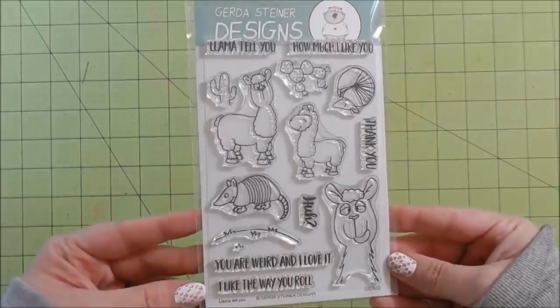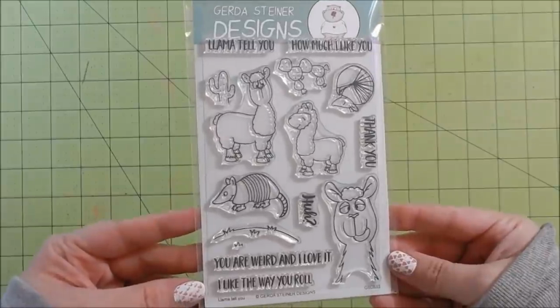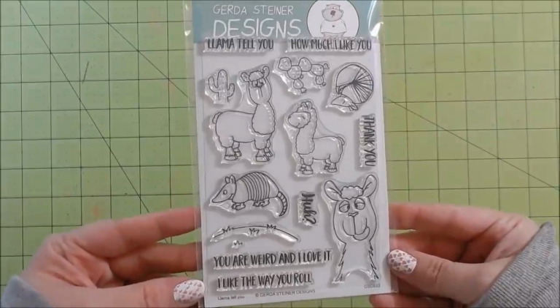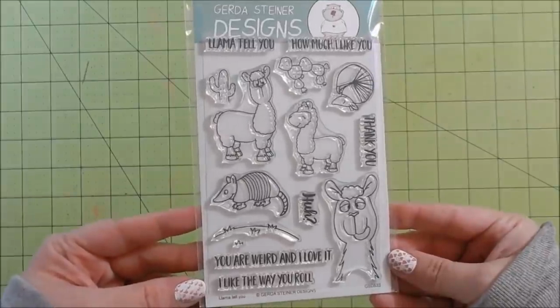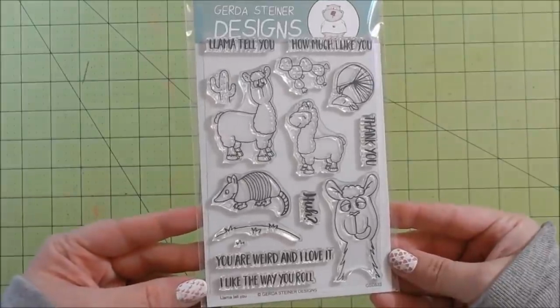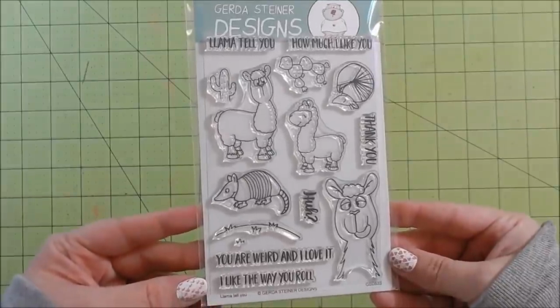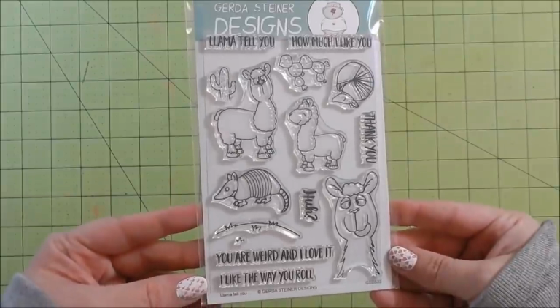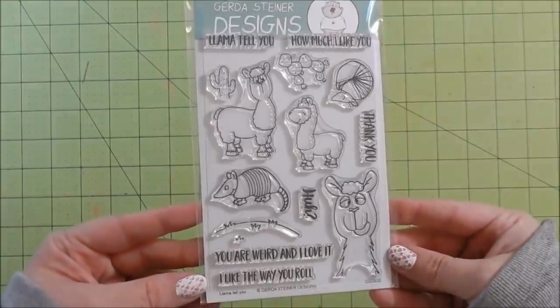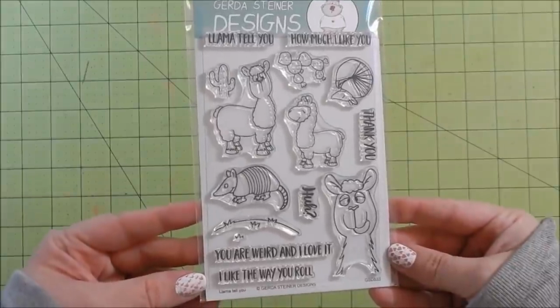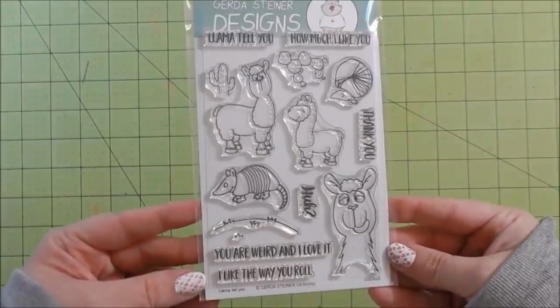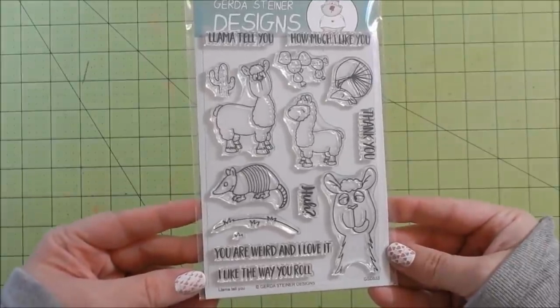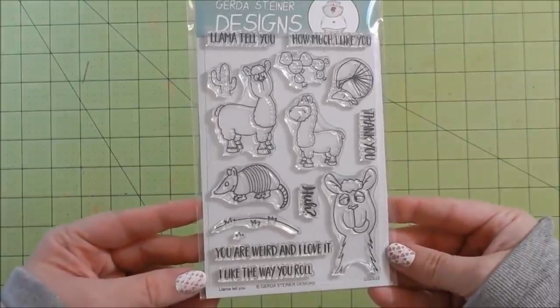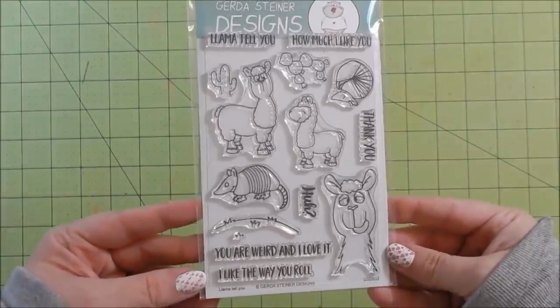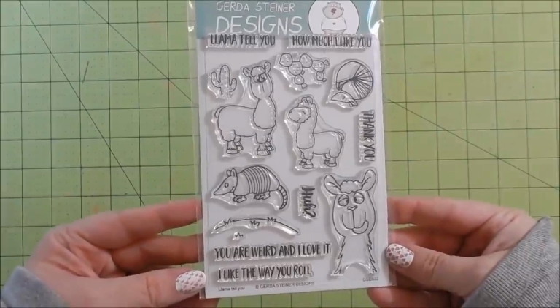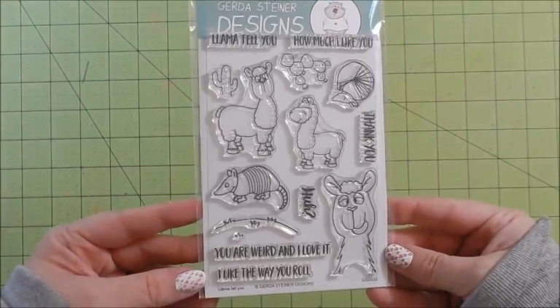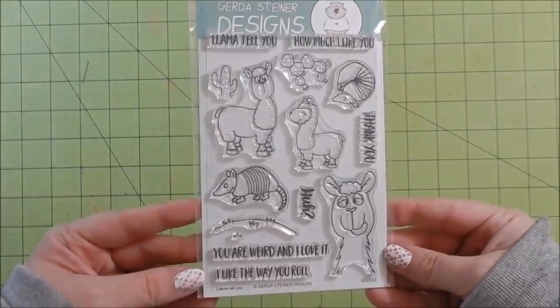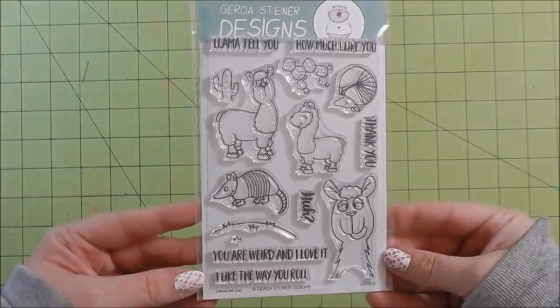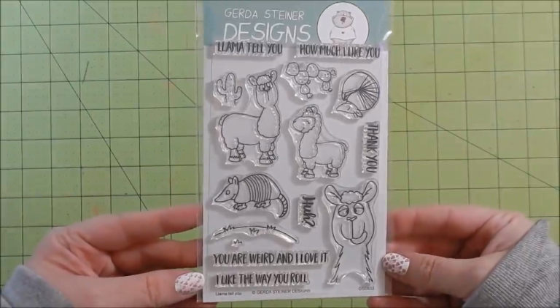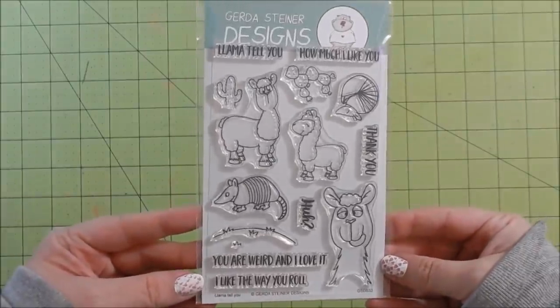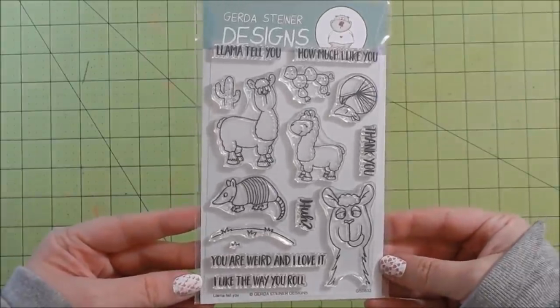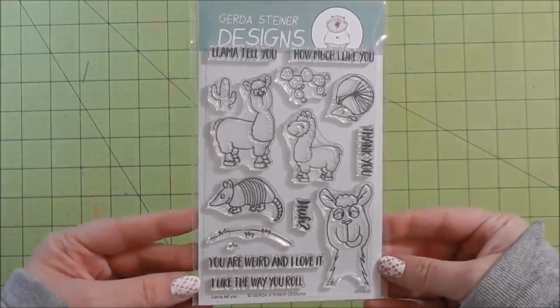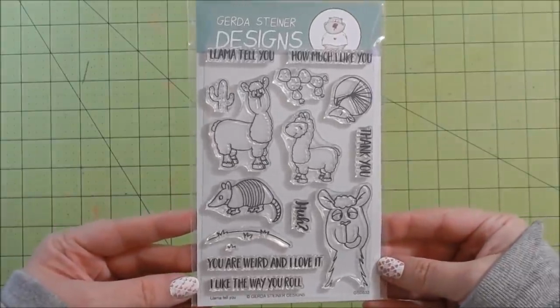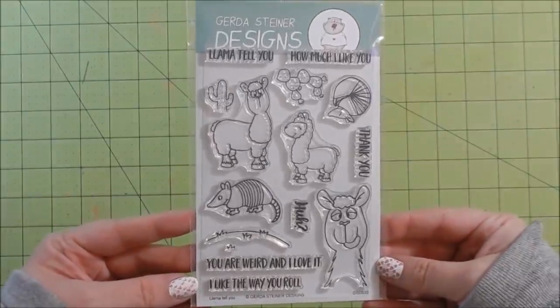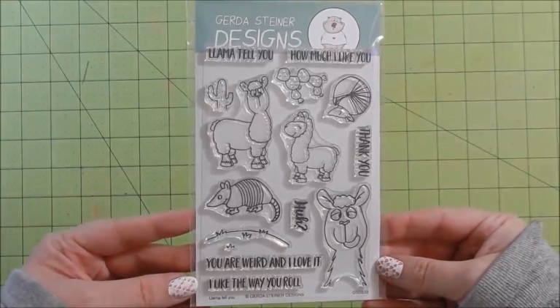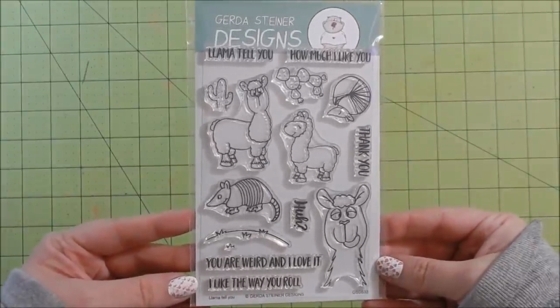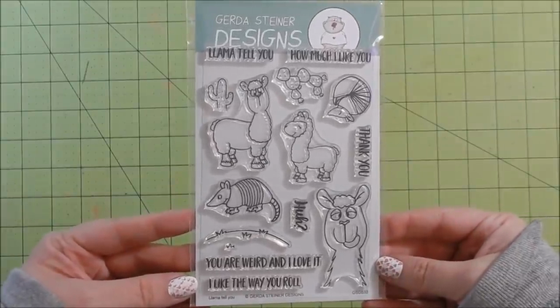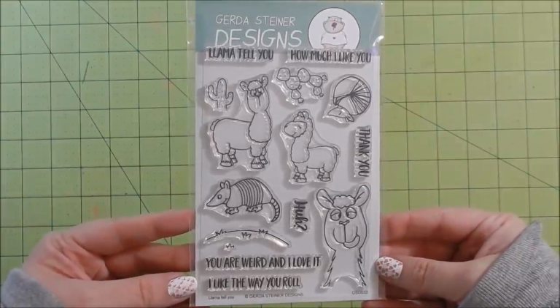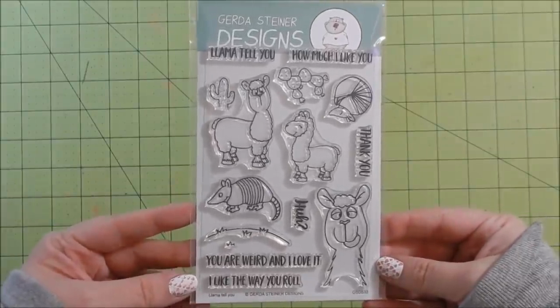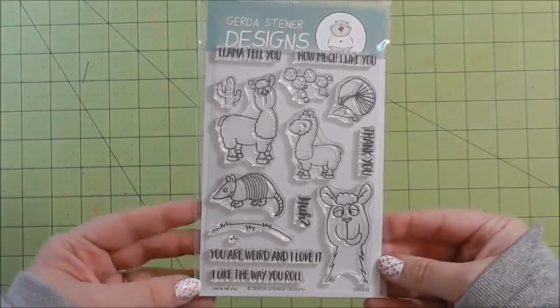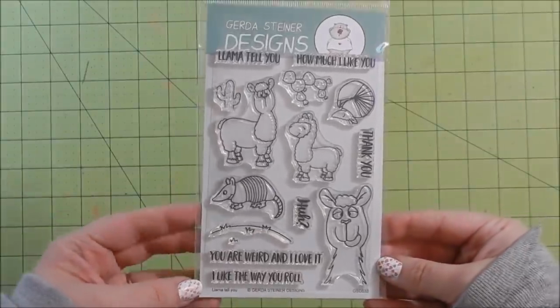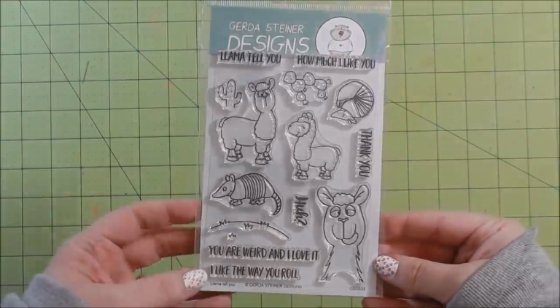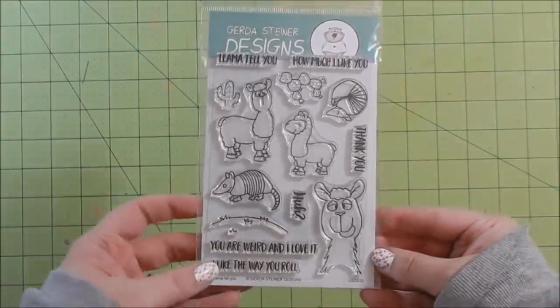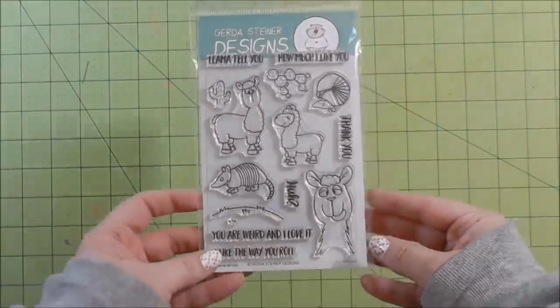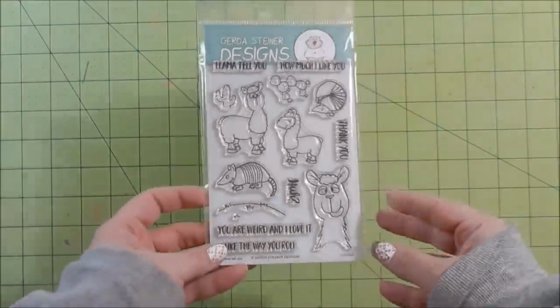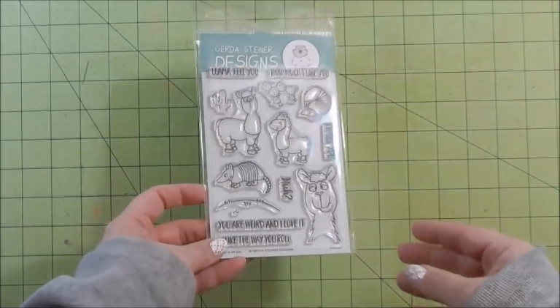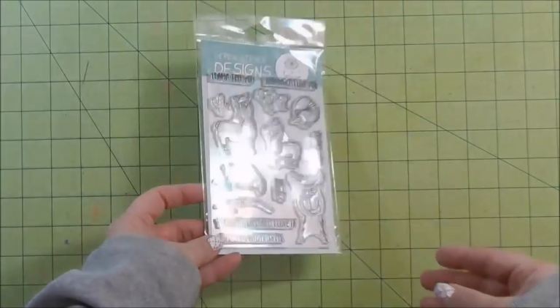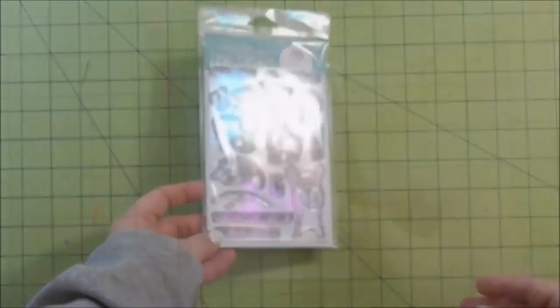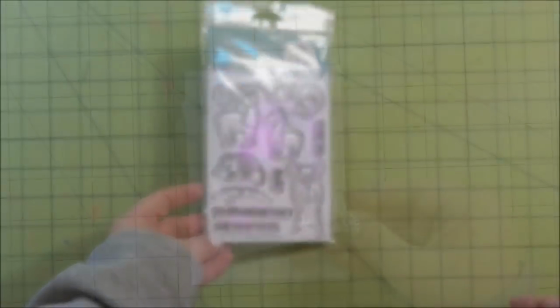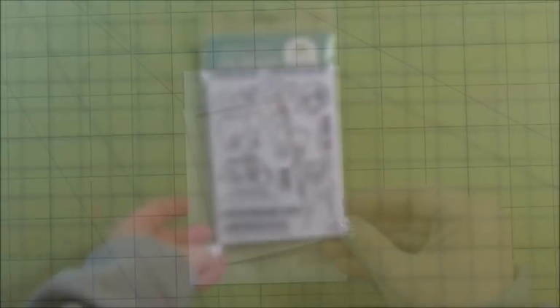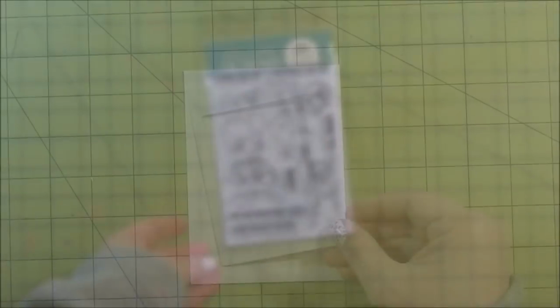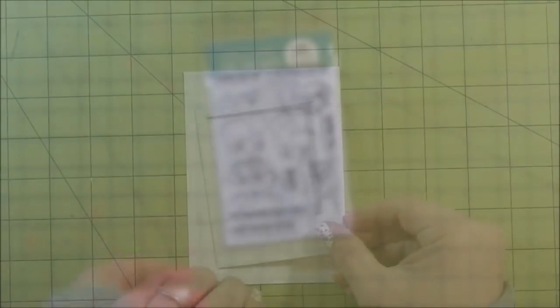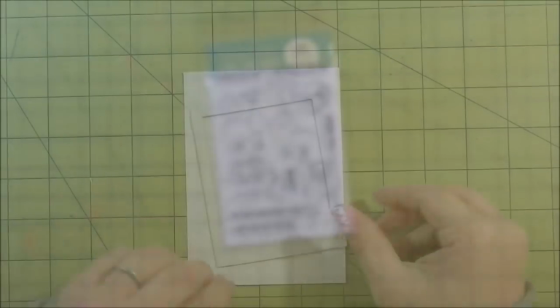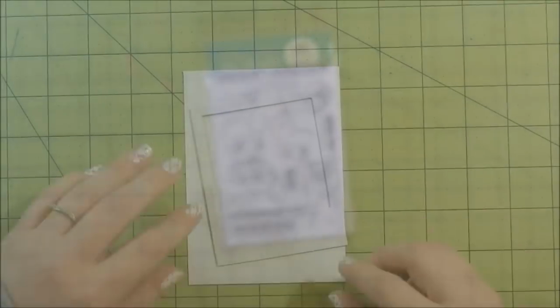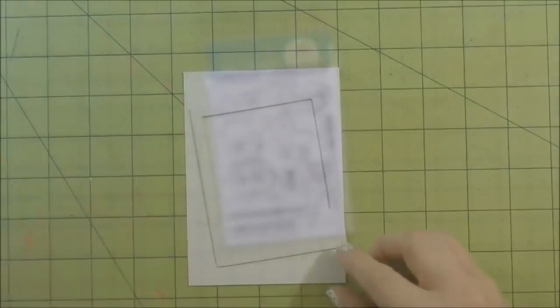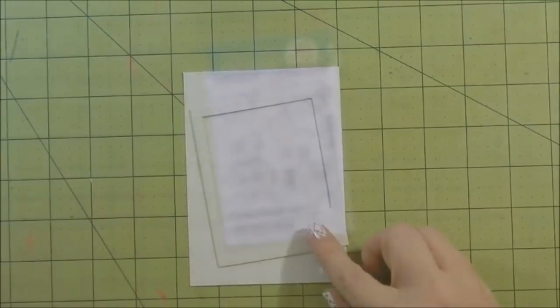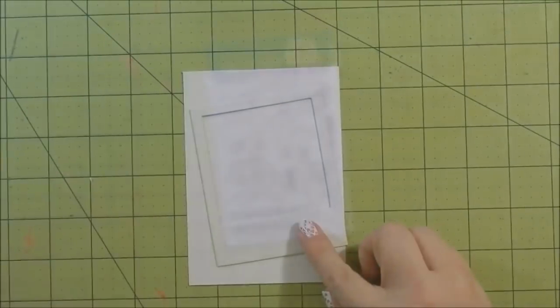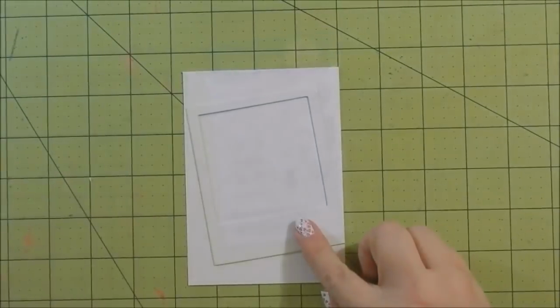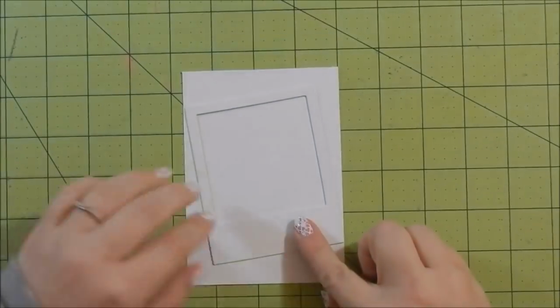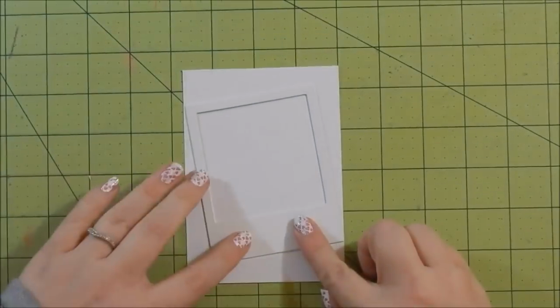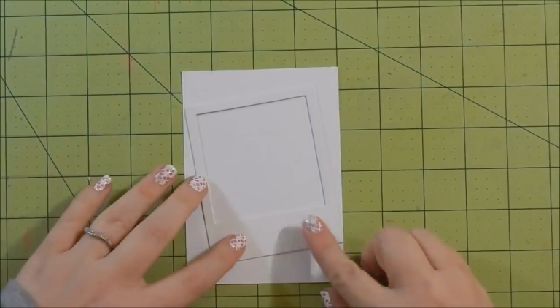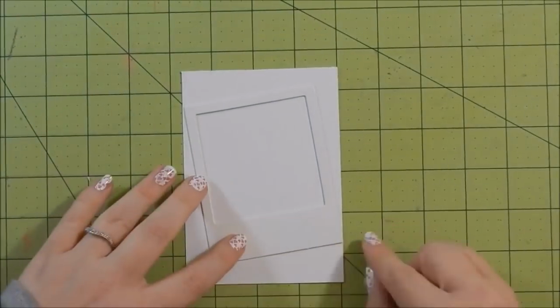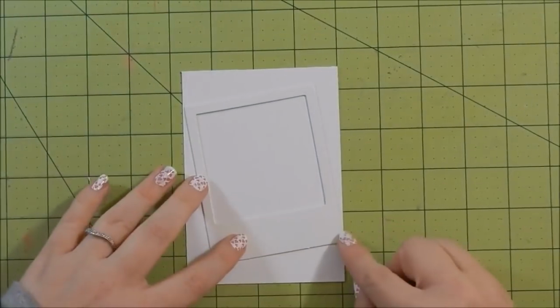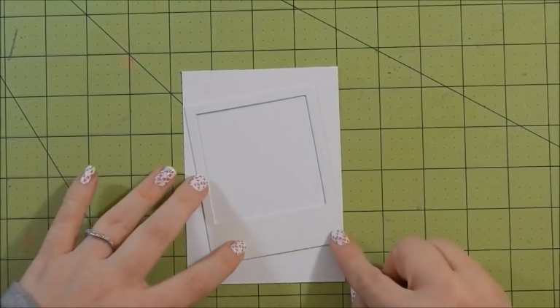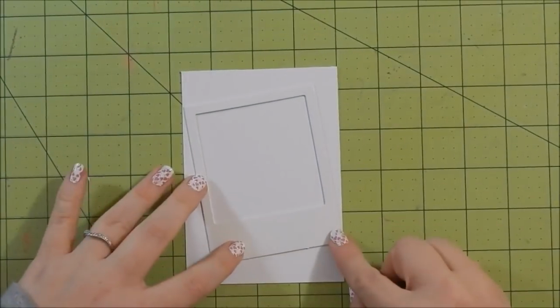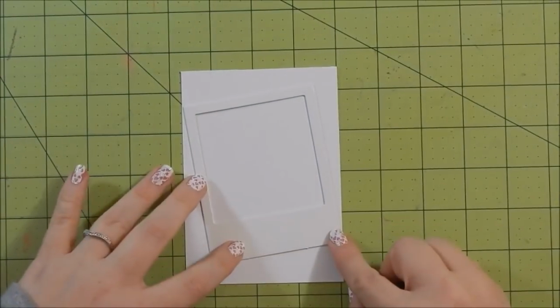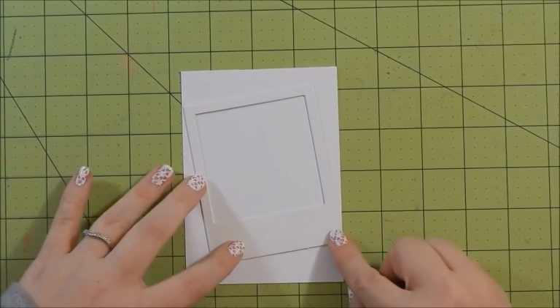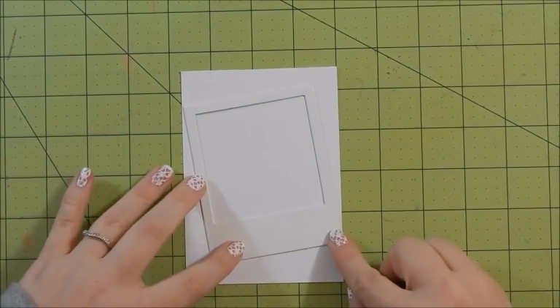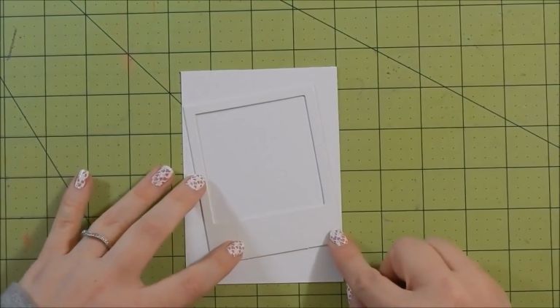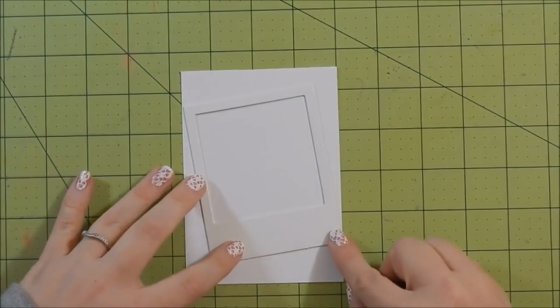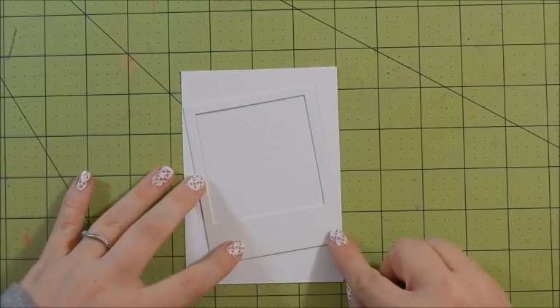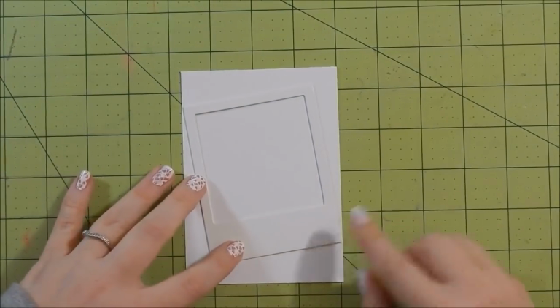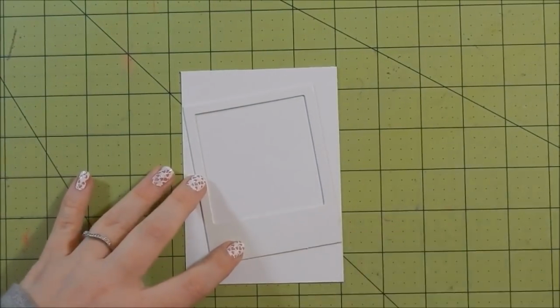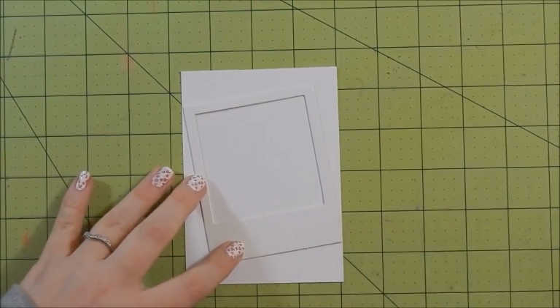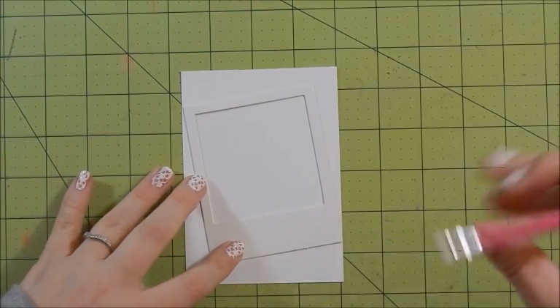So this was the stamp set I chose for this month's design team projects — it's called 'Llama Tell You' by Gerda Steiner.